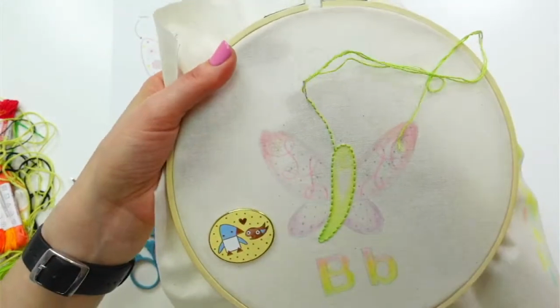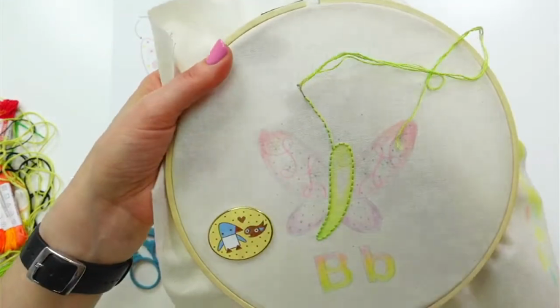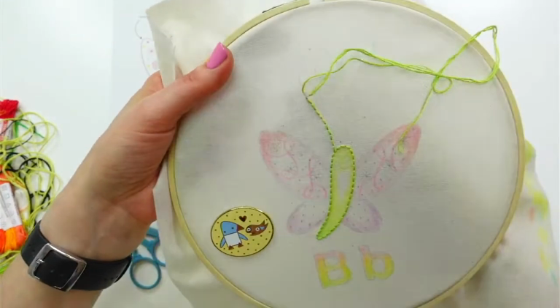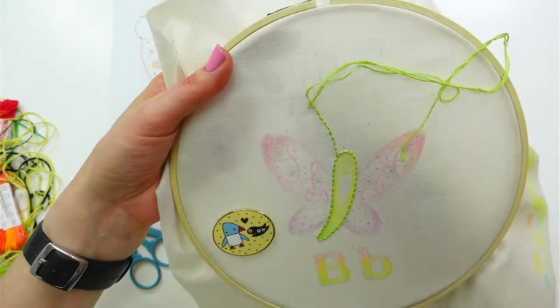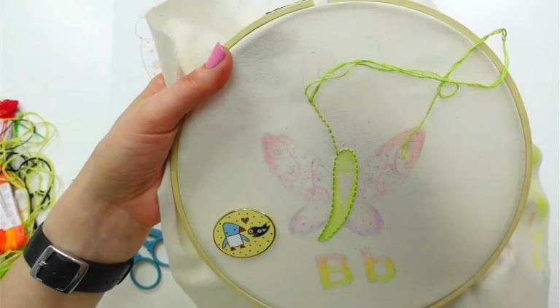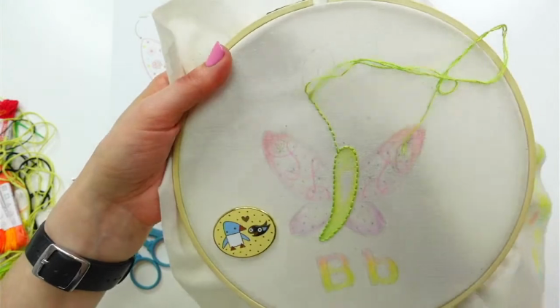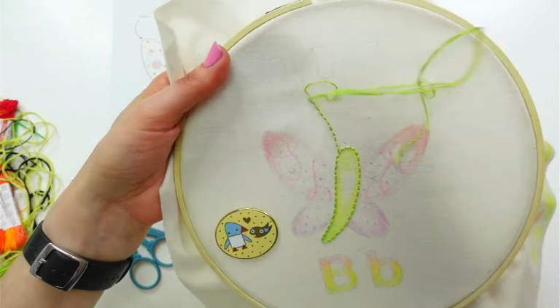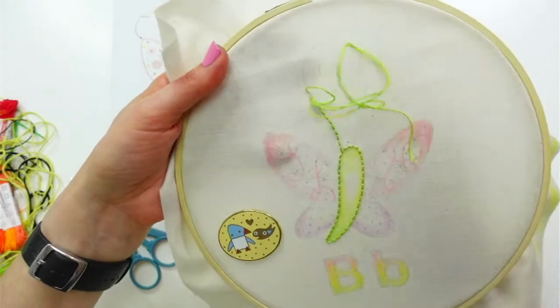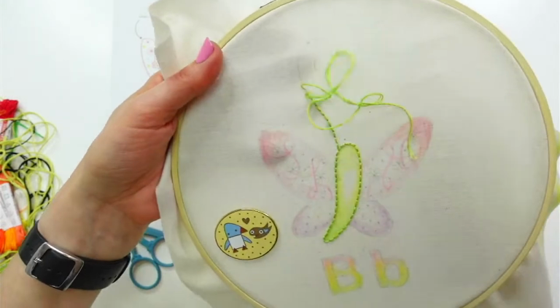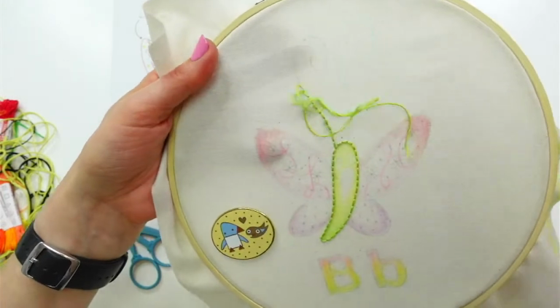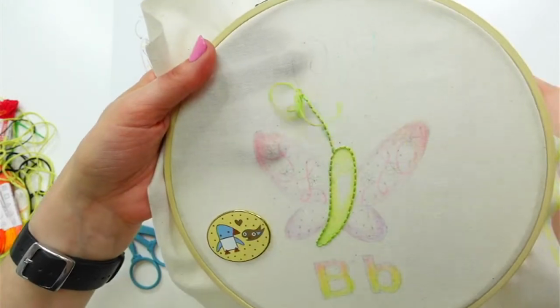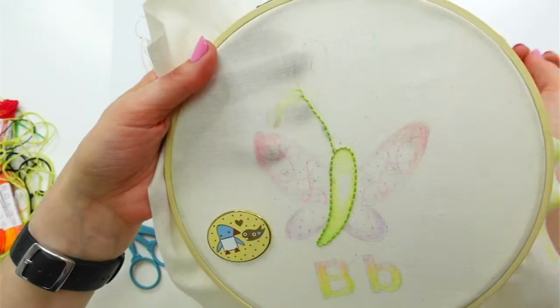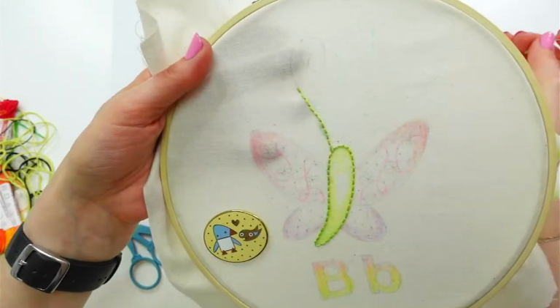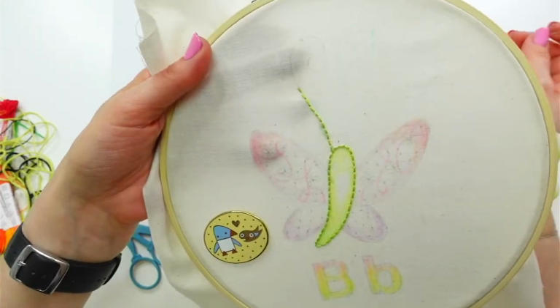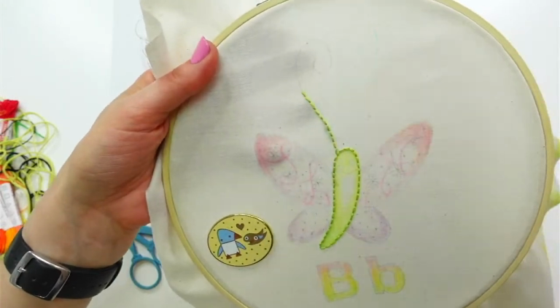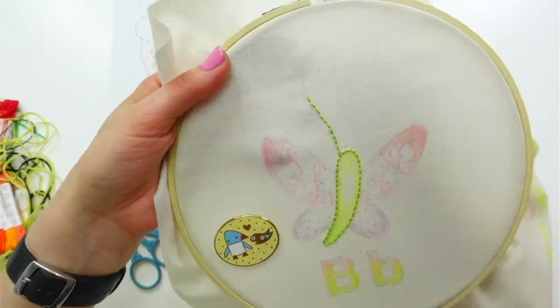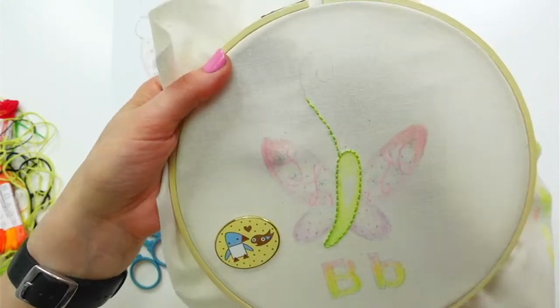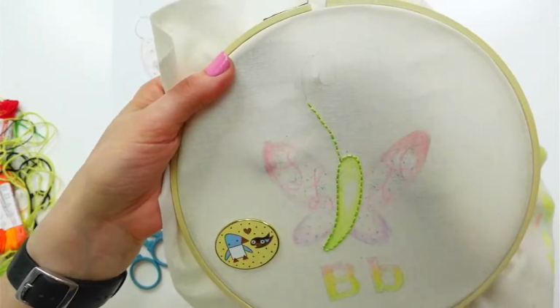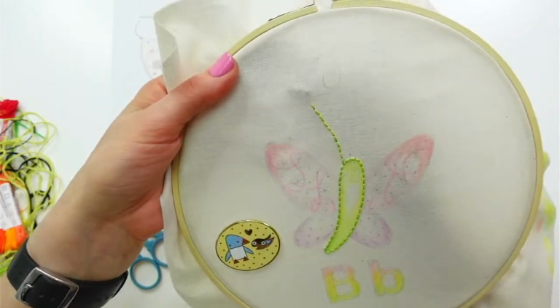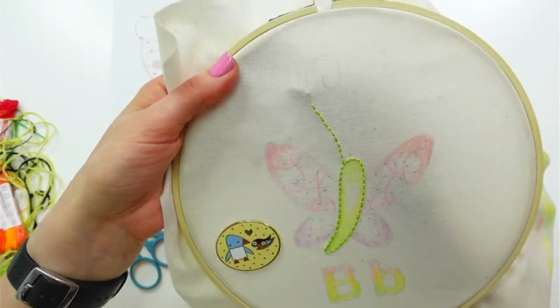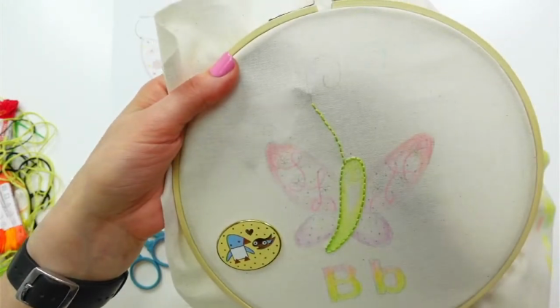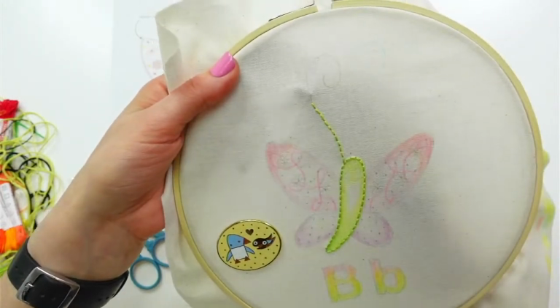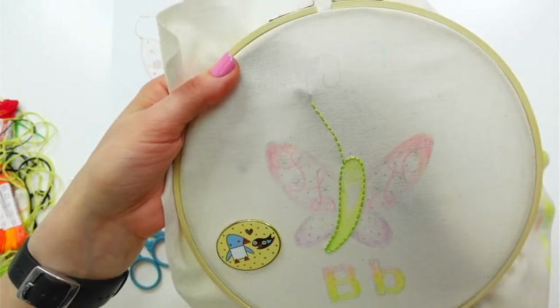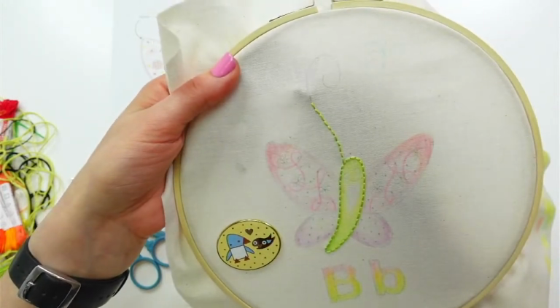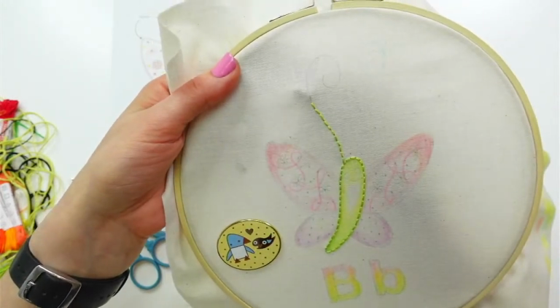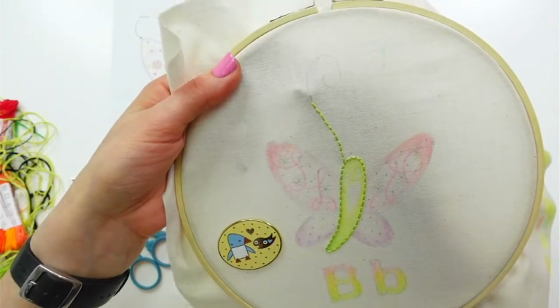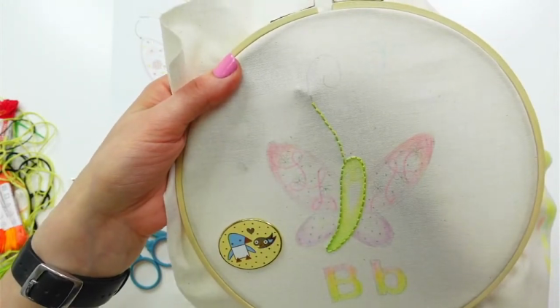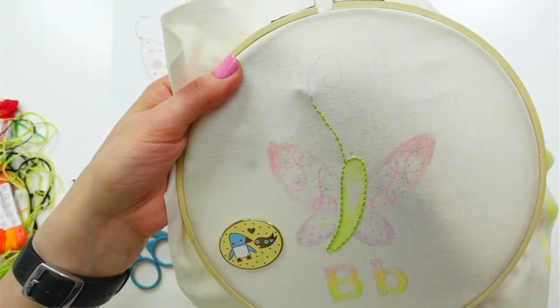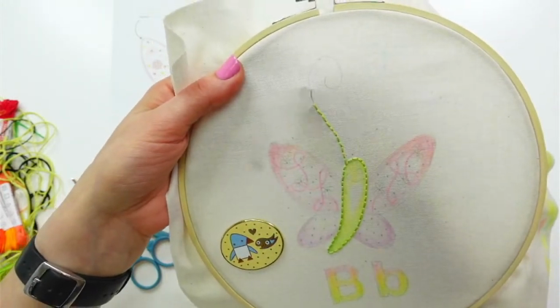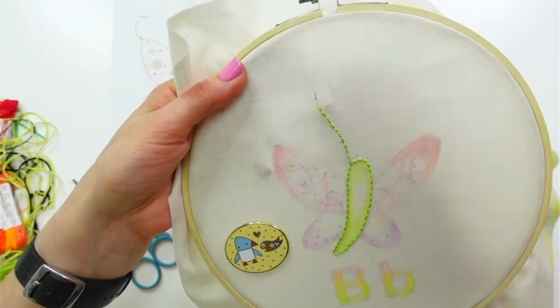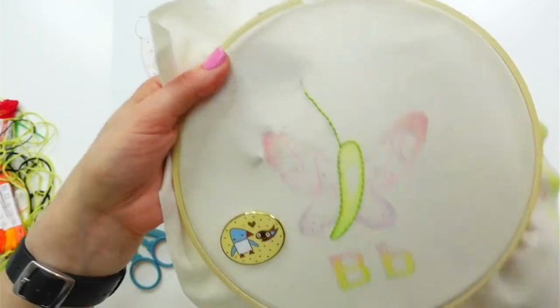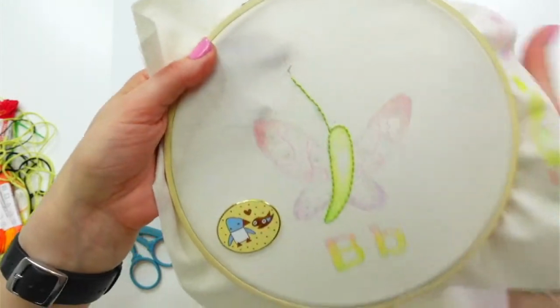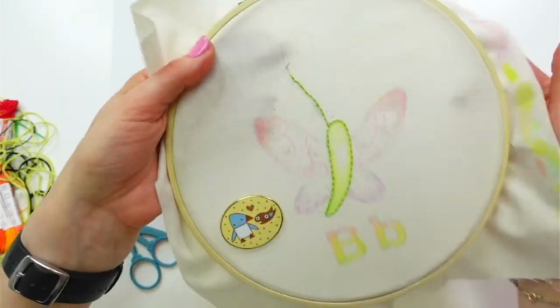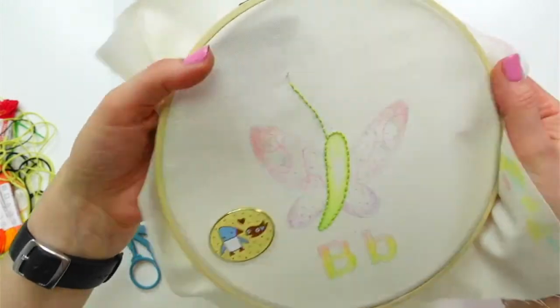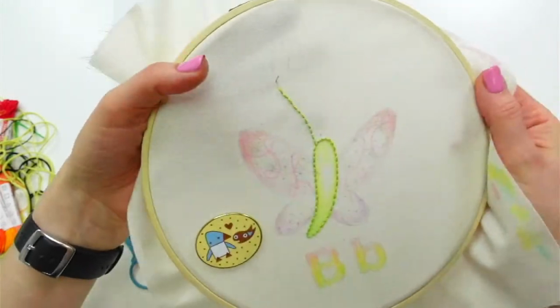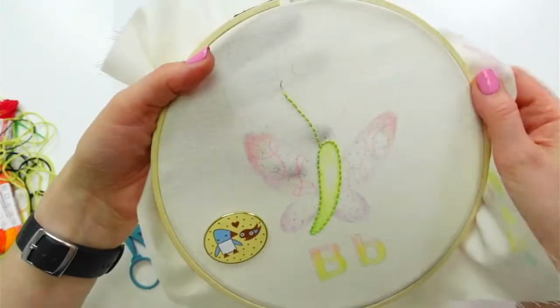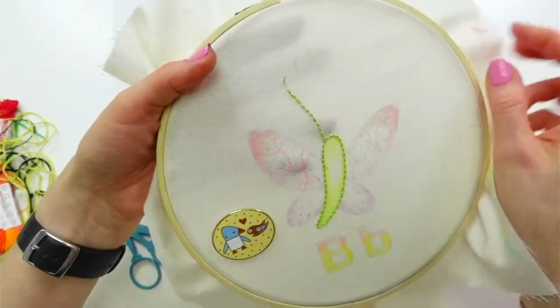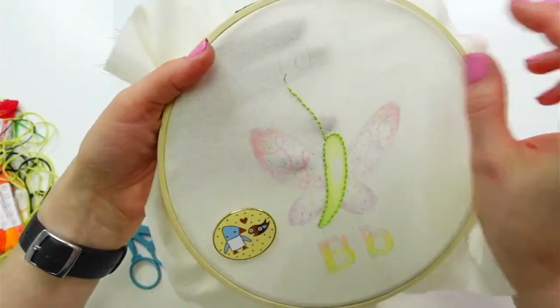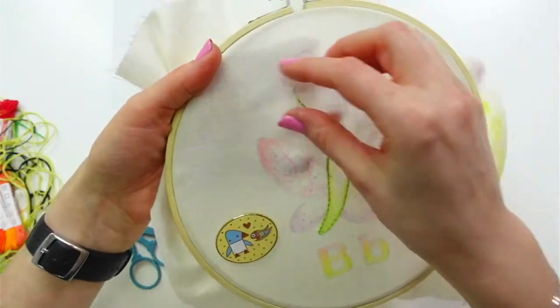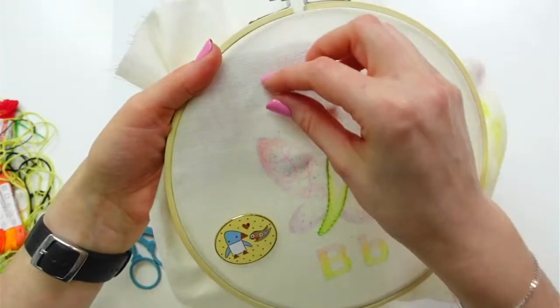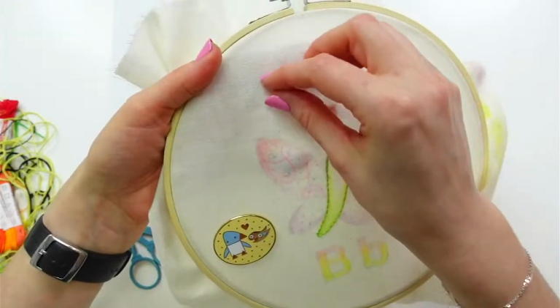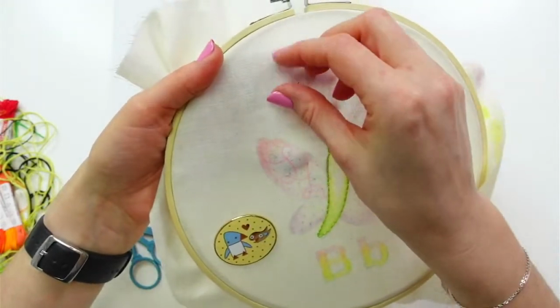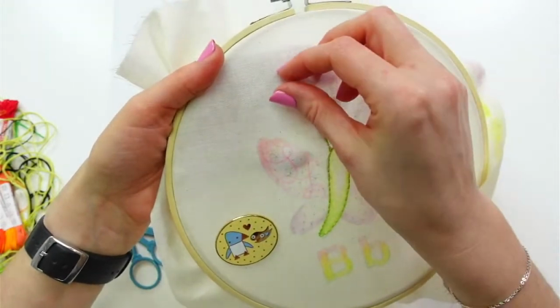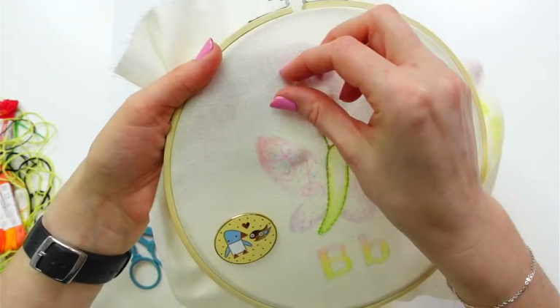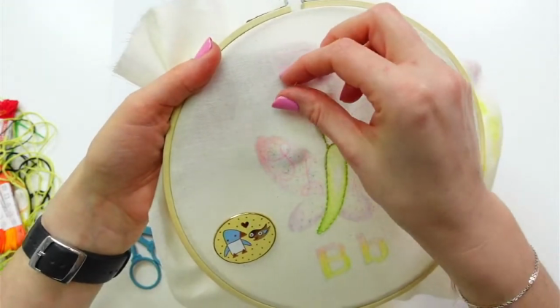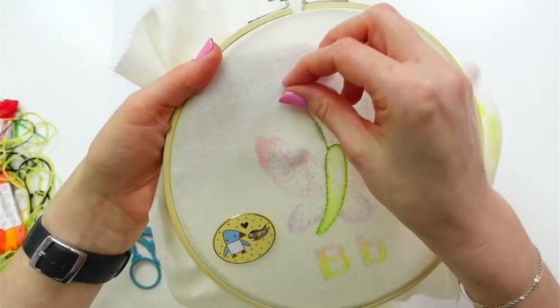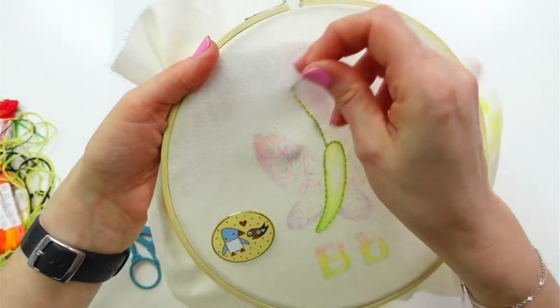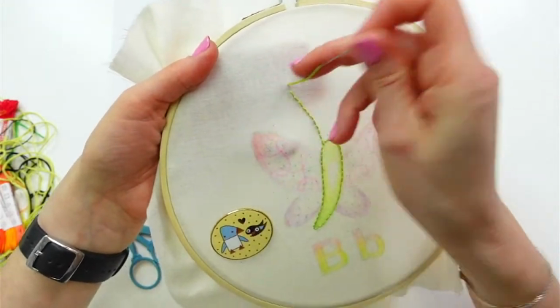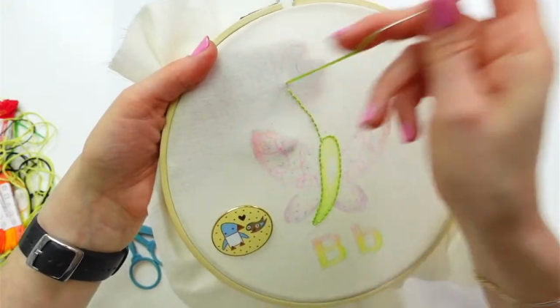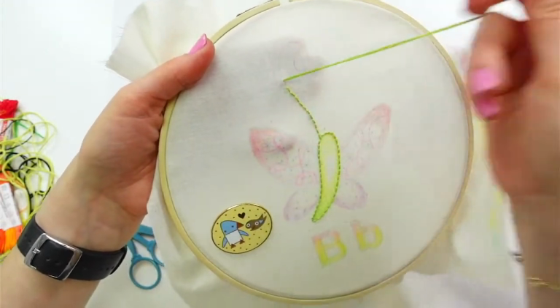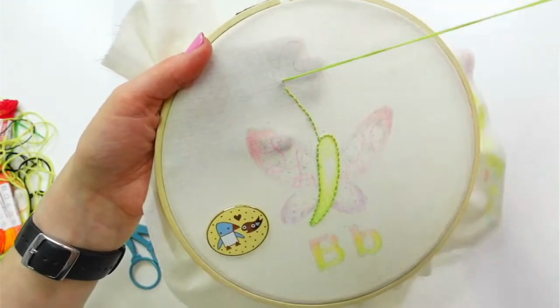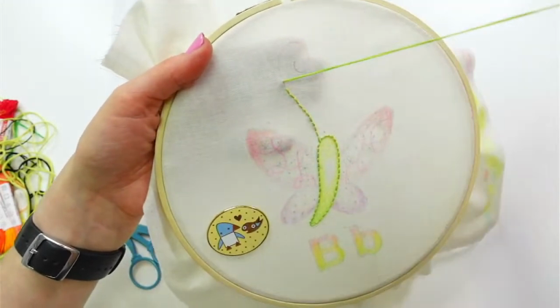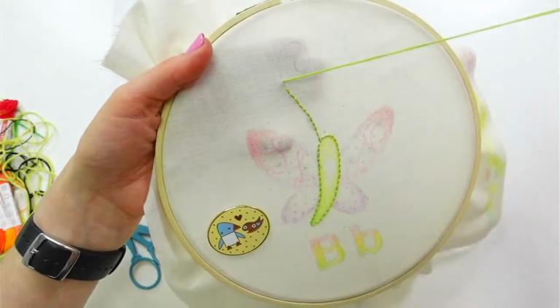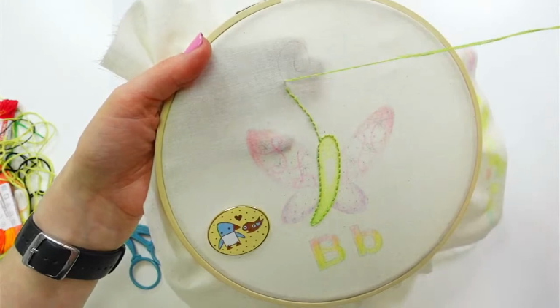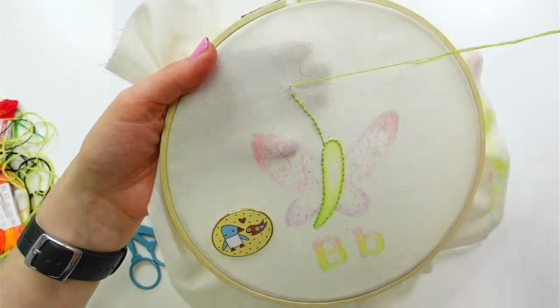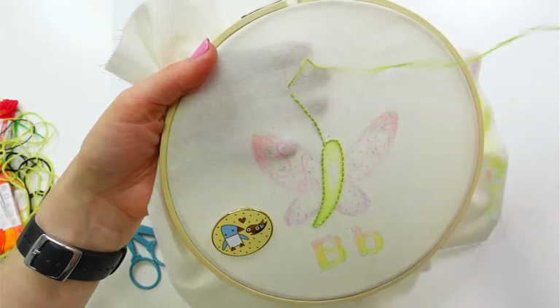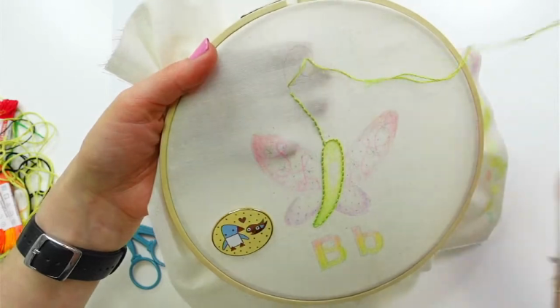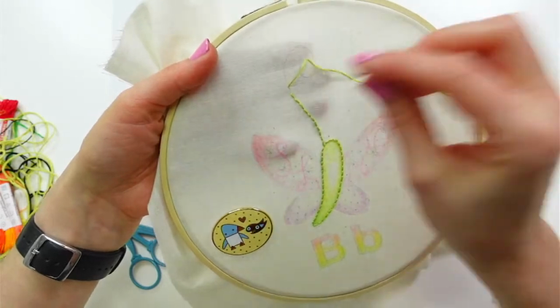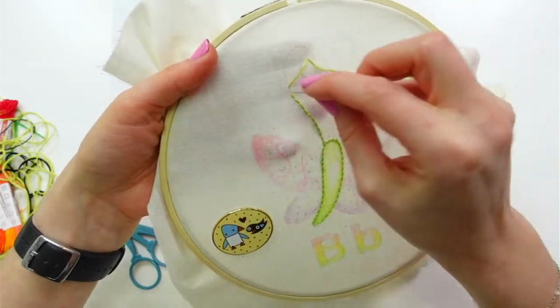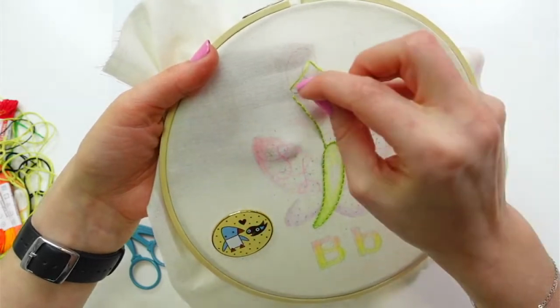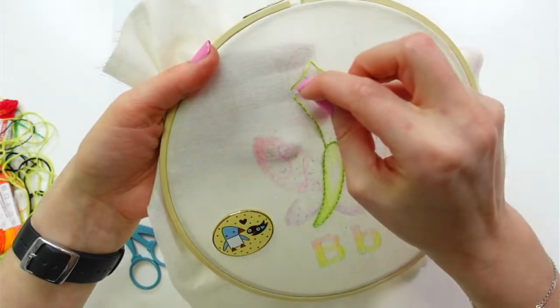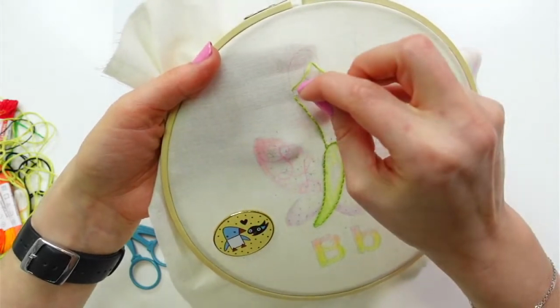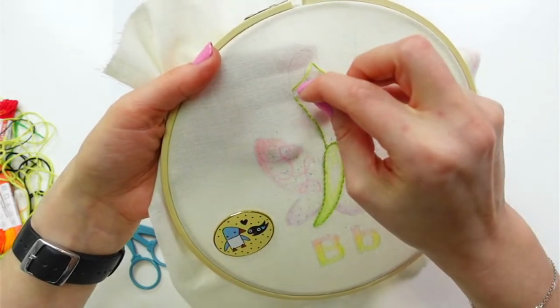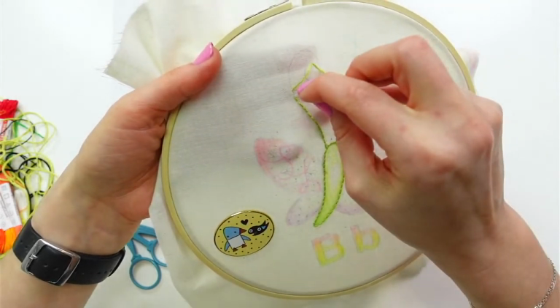I'm excited for doing this whole alphabet — we will be doing it into a quilt and I'll have more measurements and info on that soon hopefully.